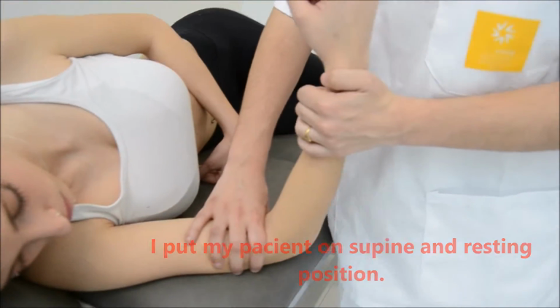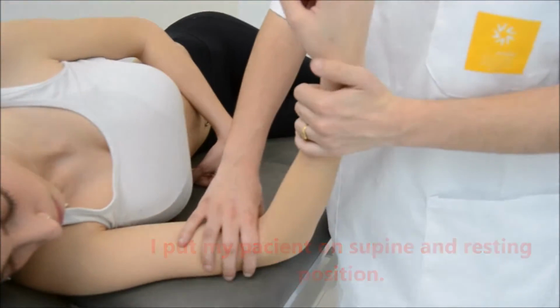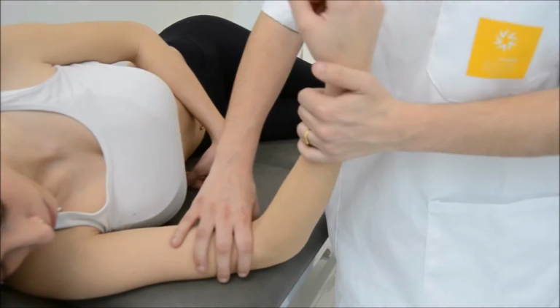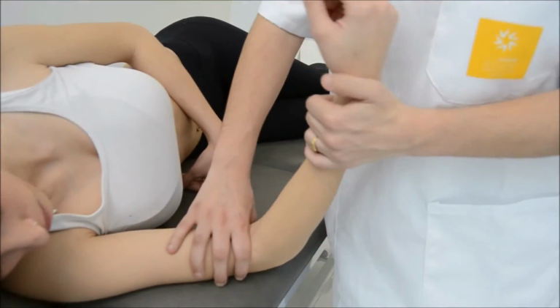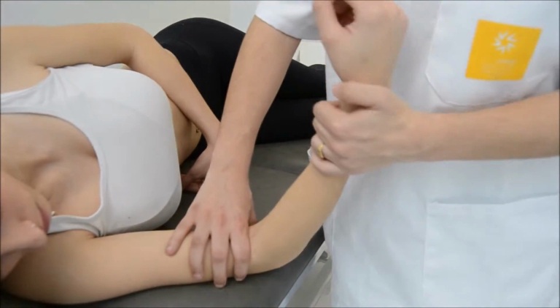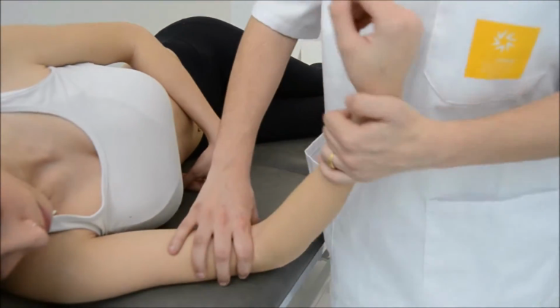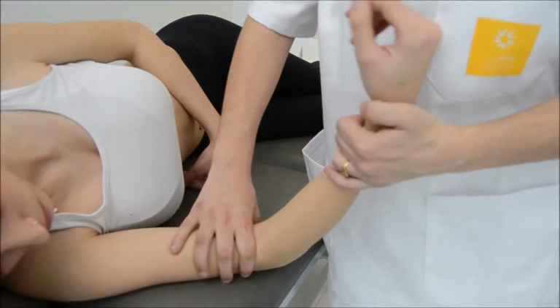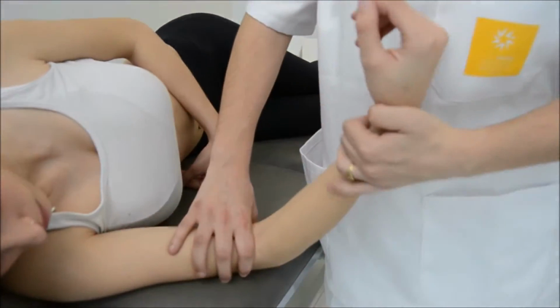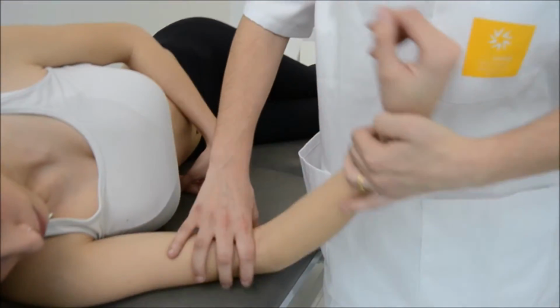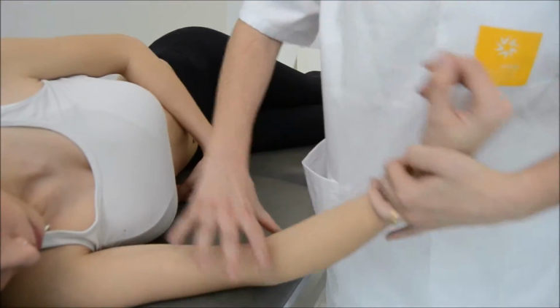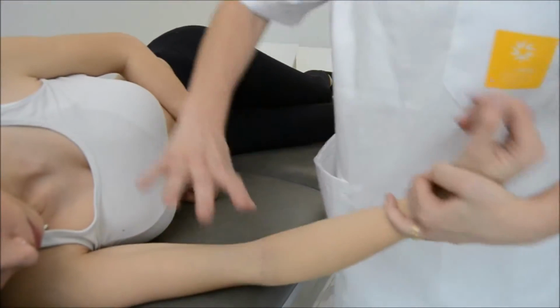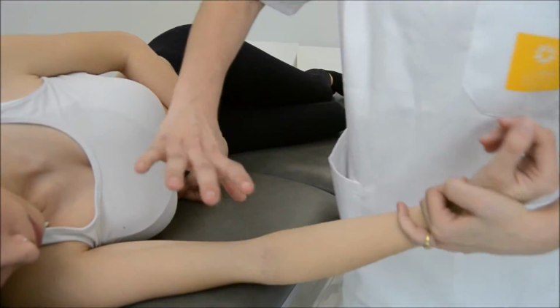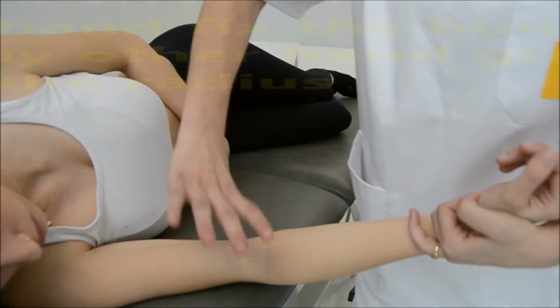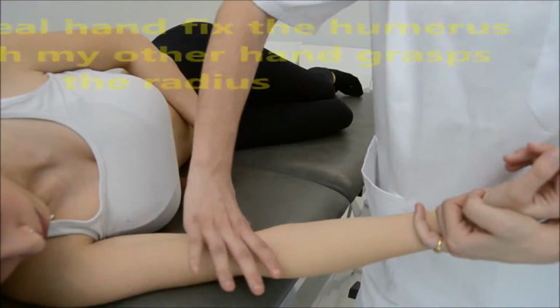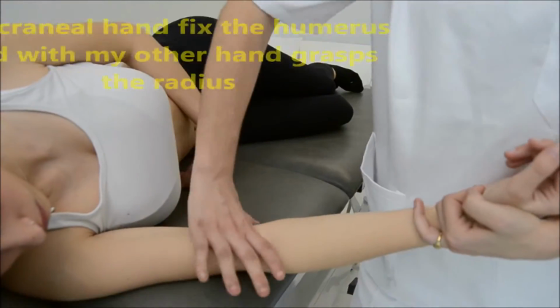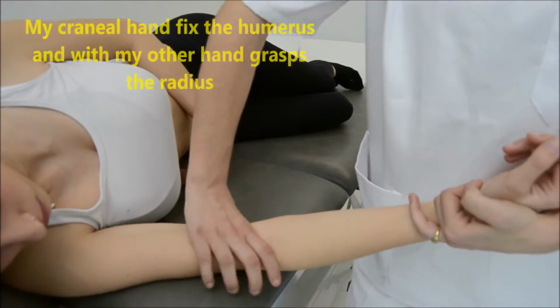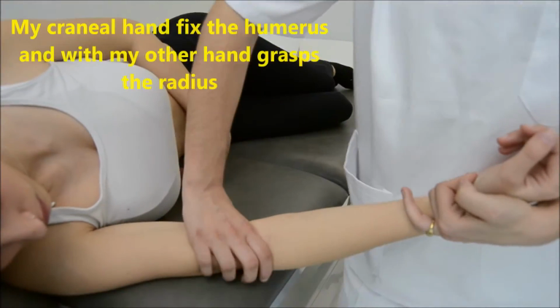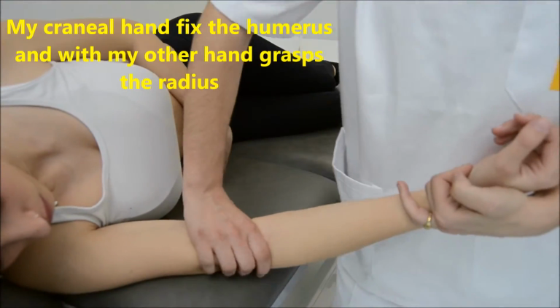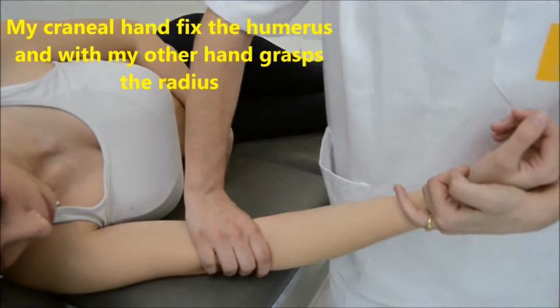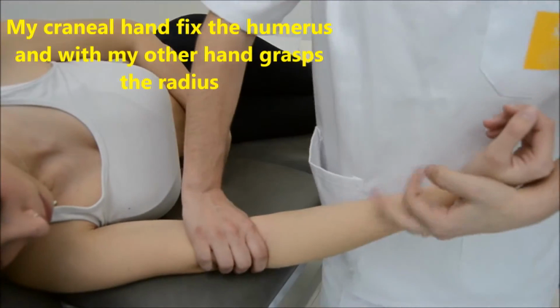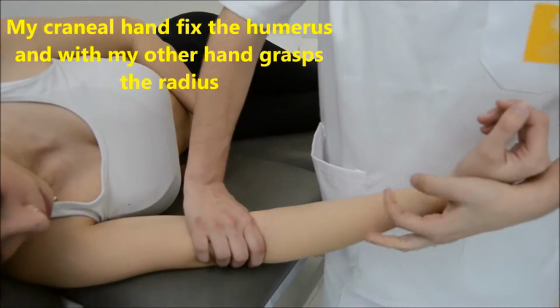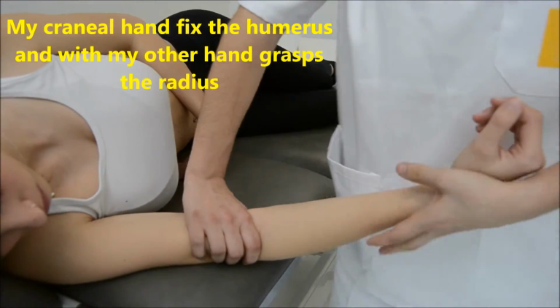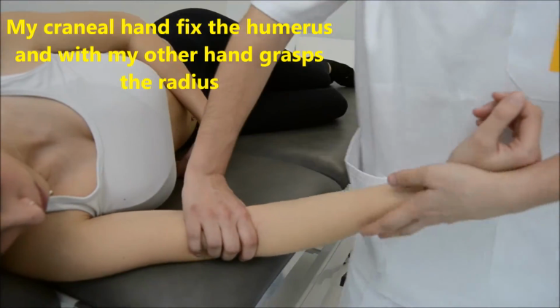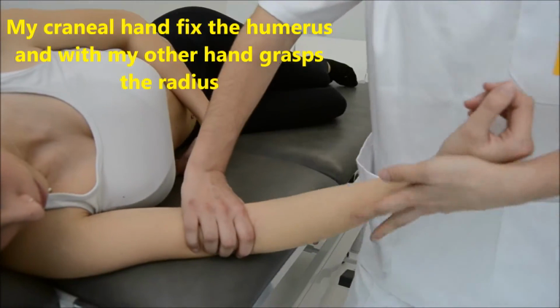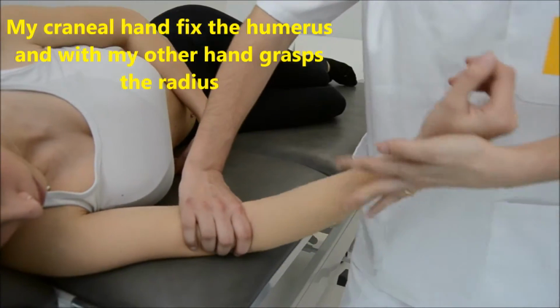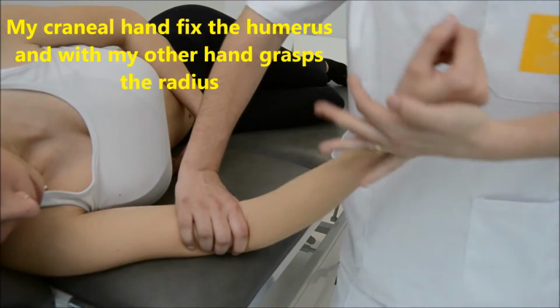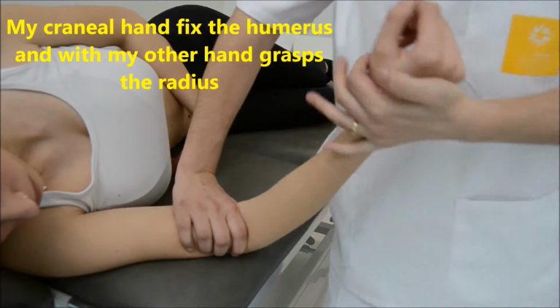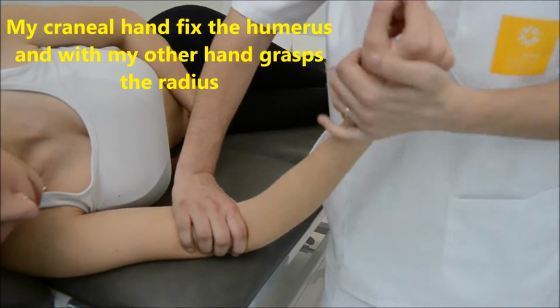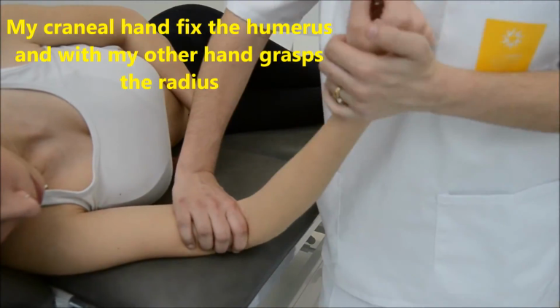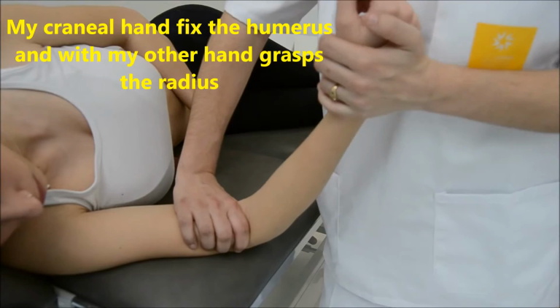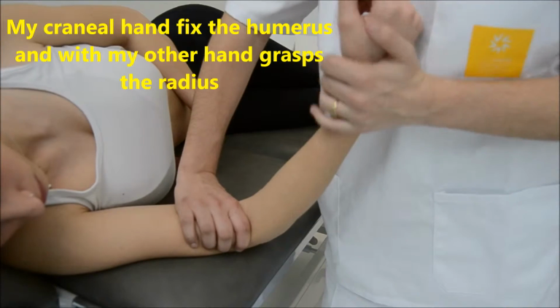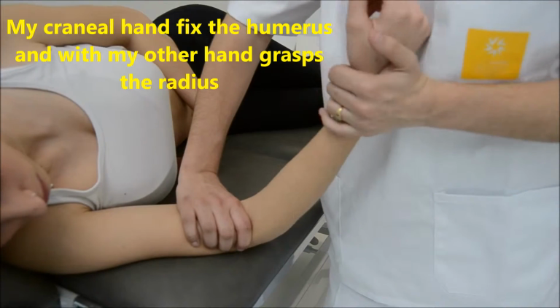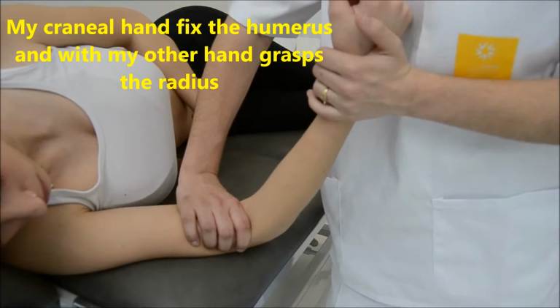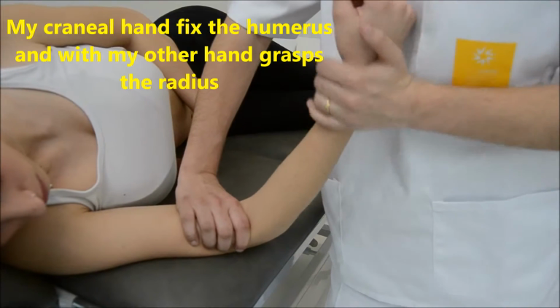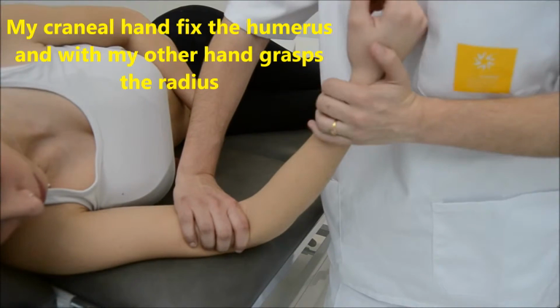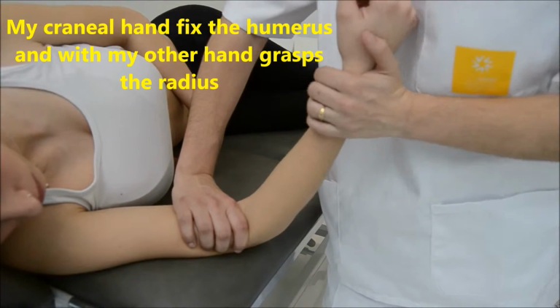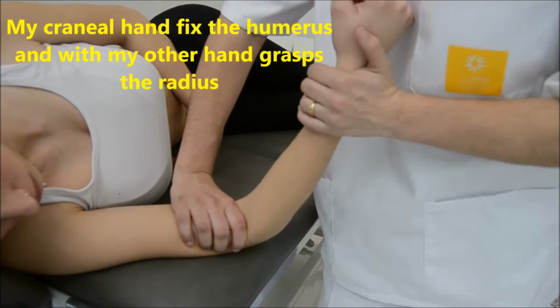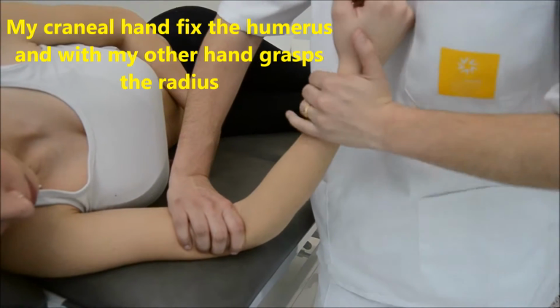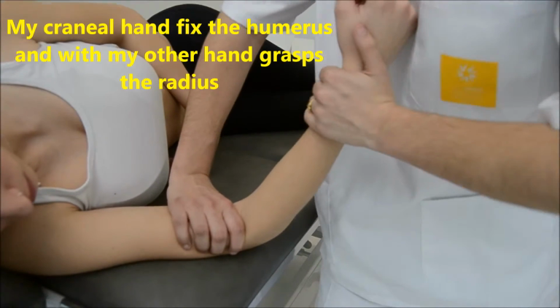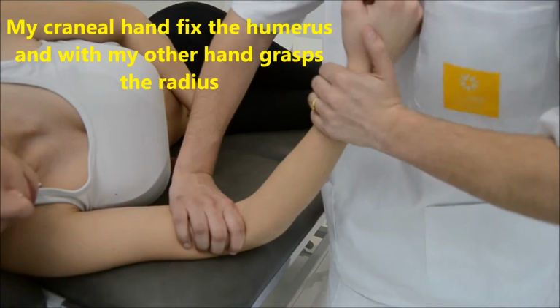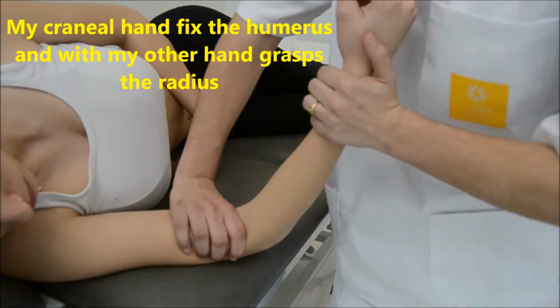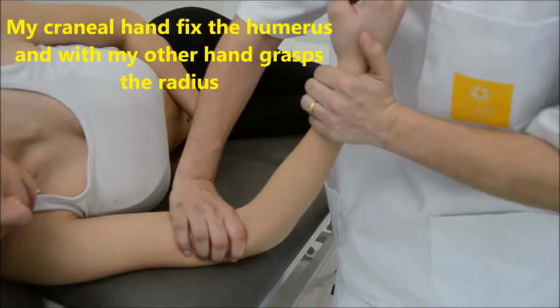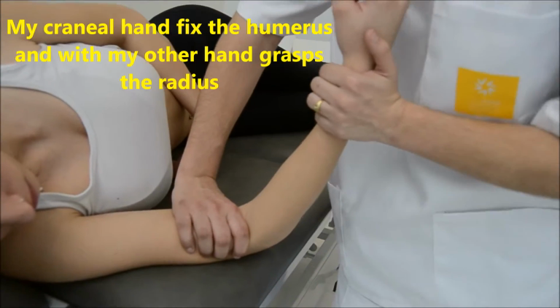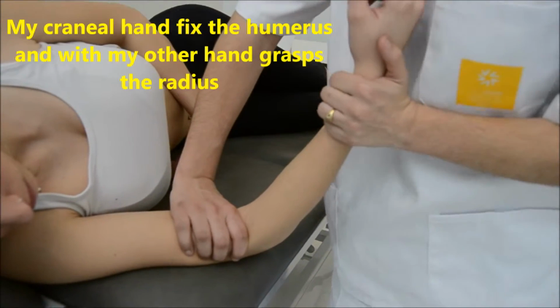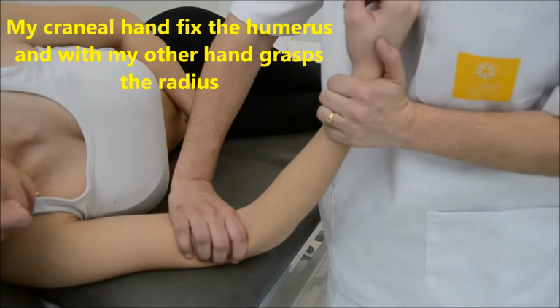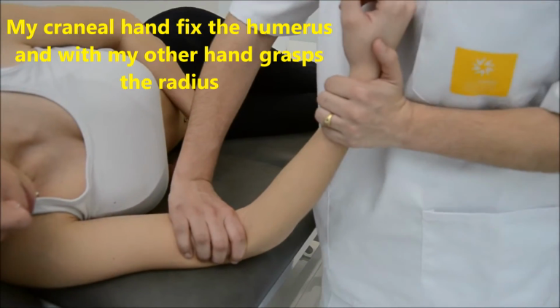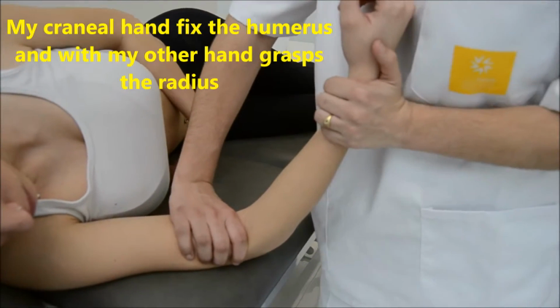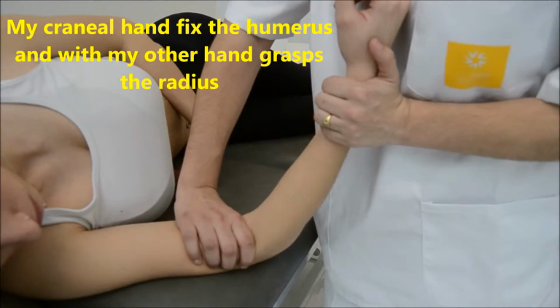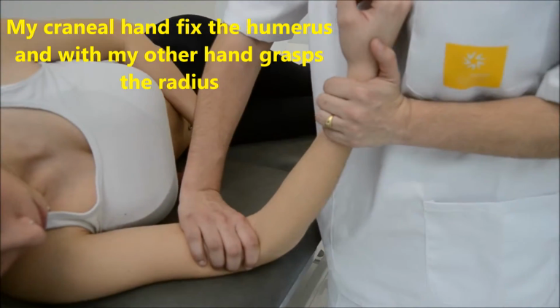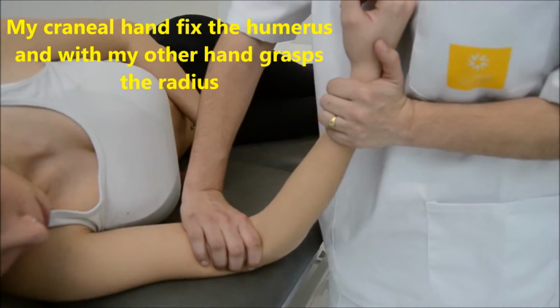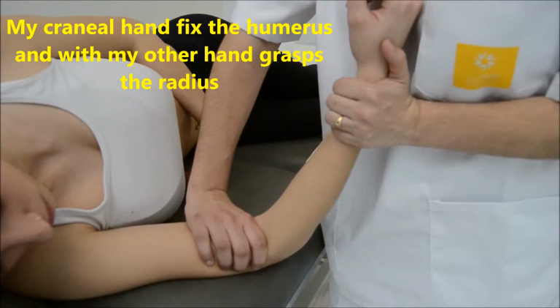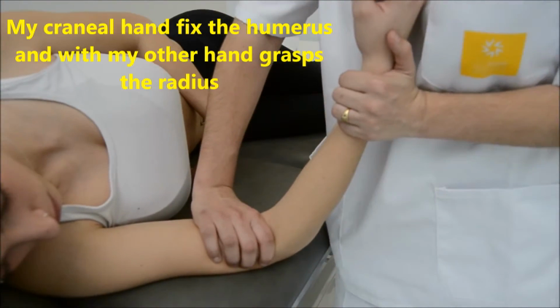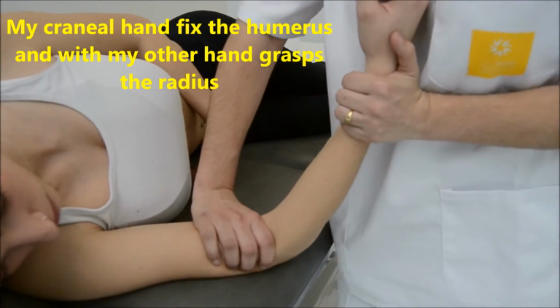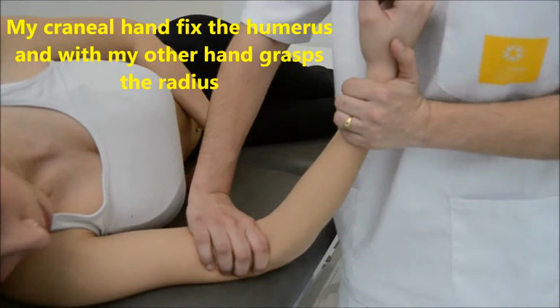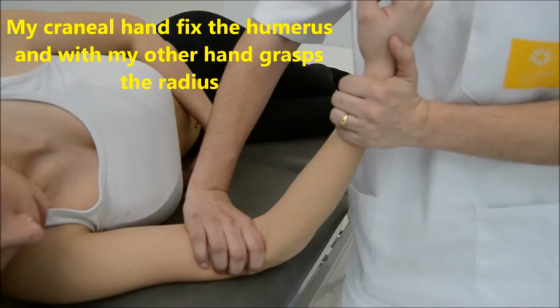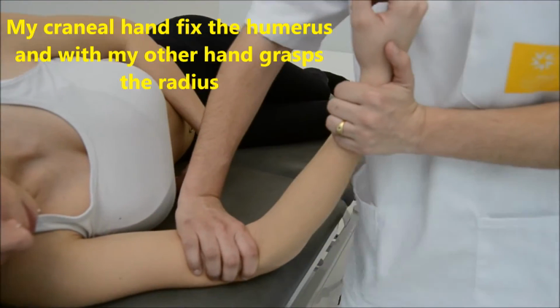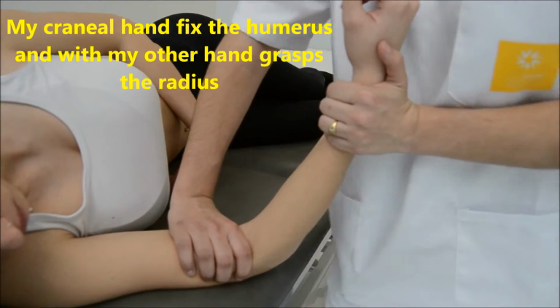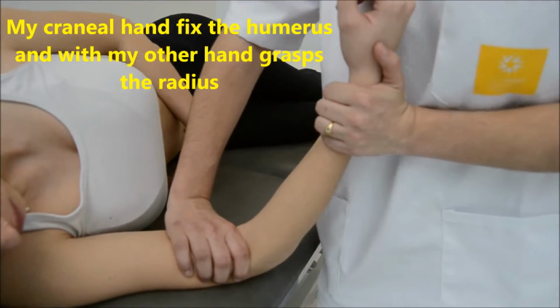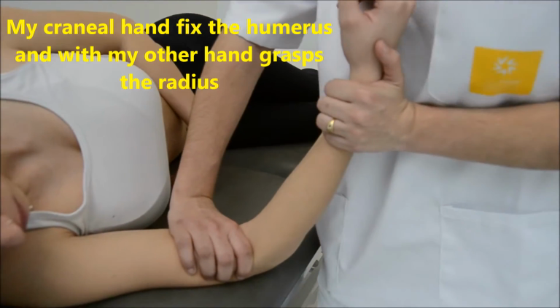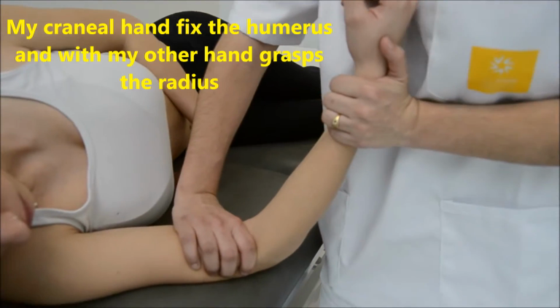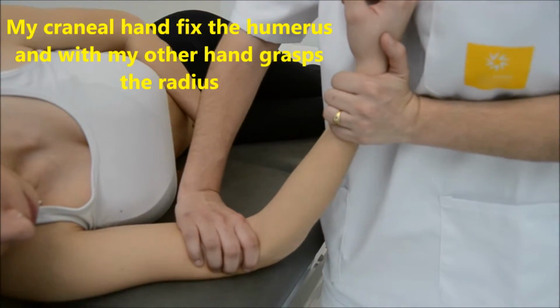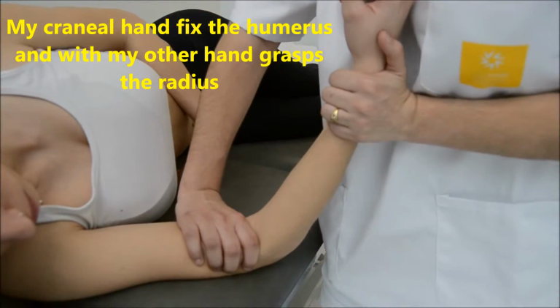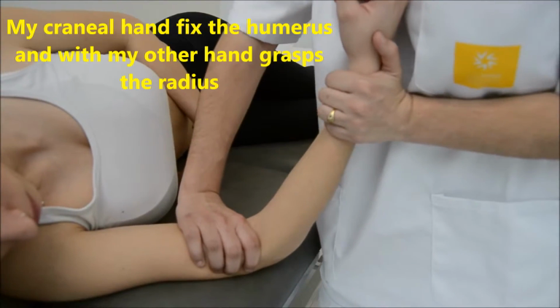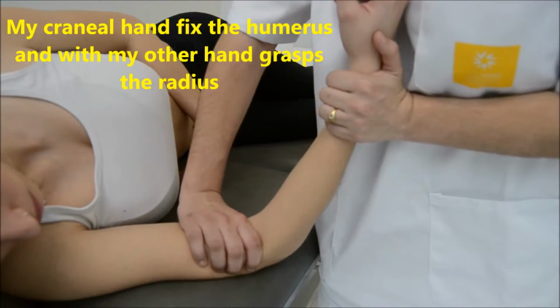The cranial hand fixes the humerus and flexes the arm, then grips around the radial — the distal part of the radius.